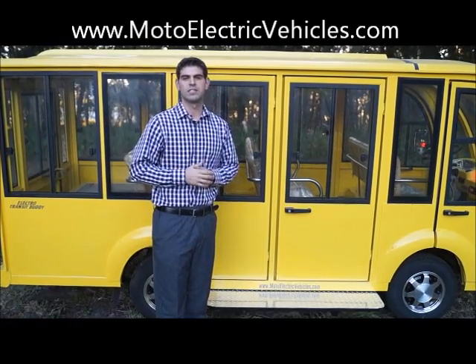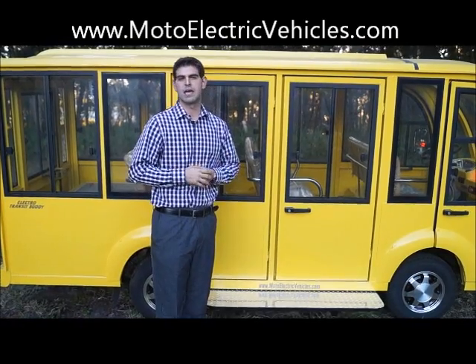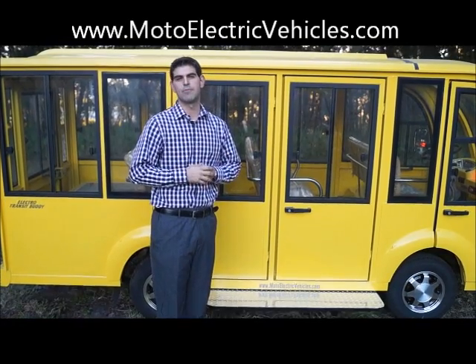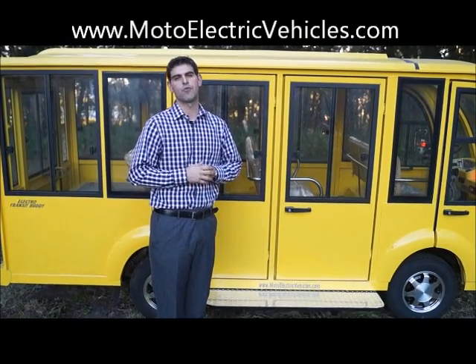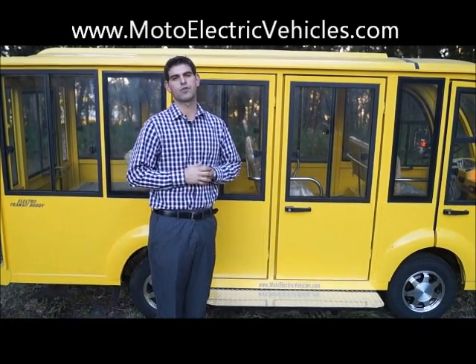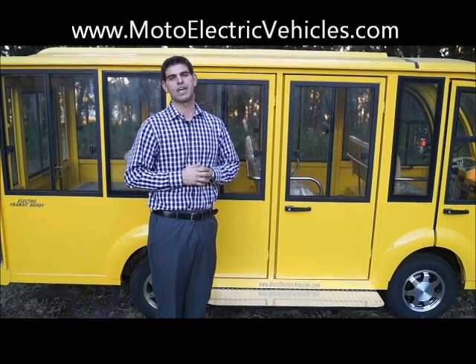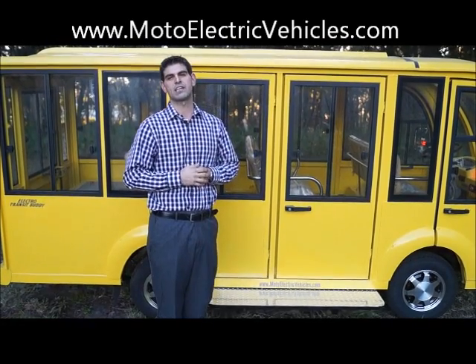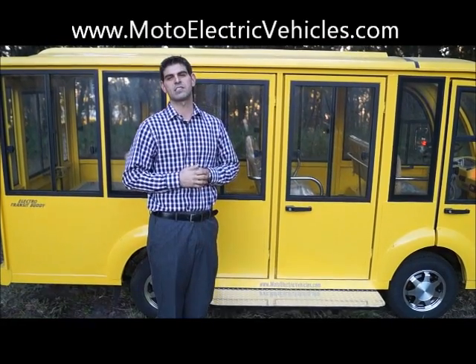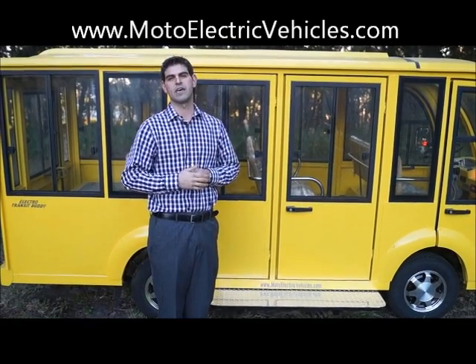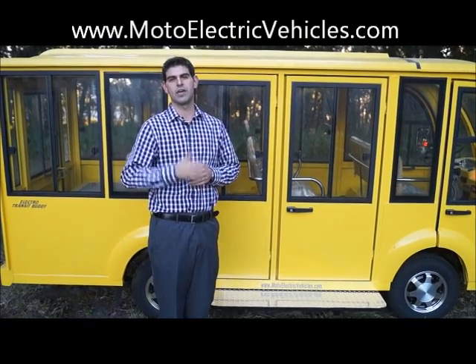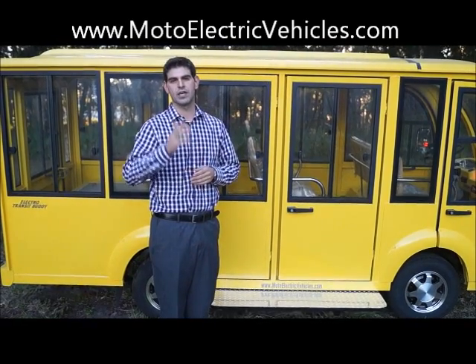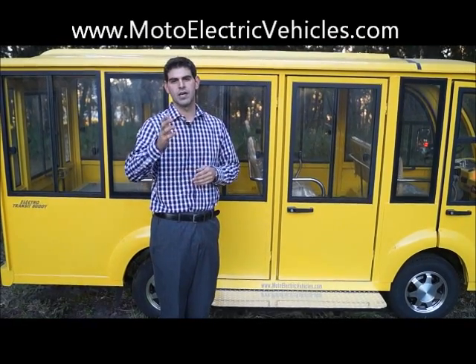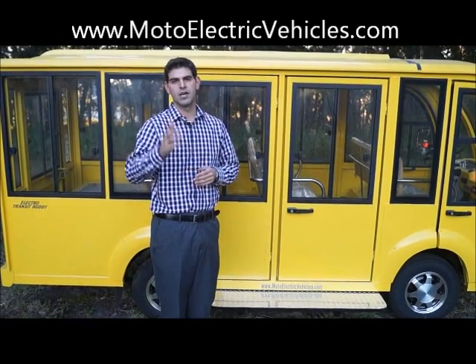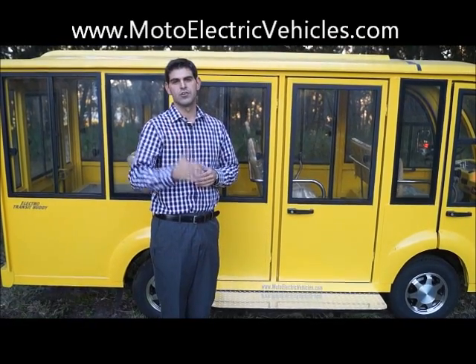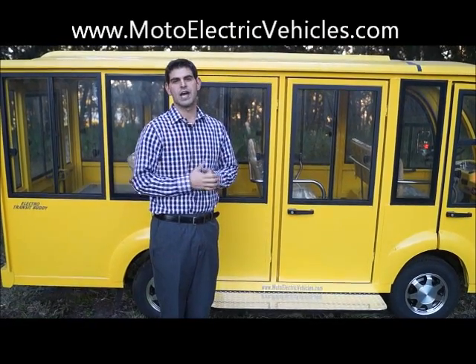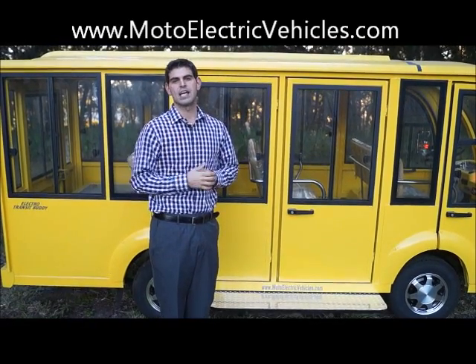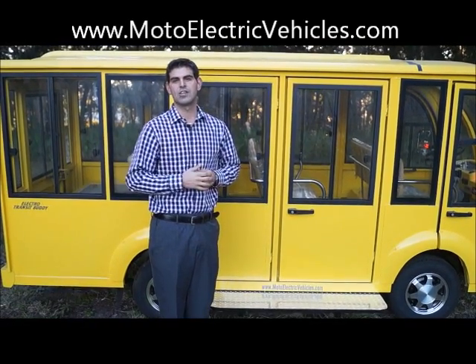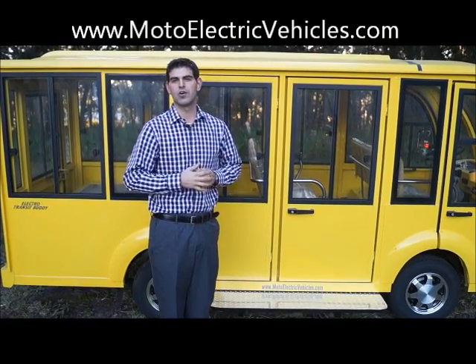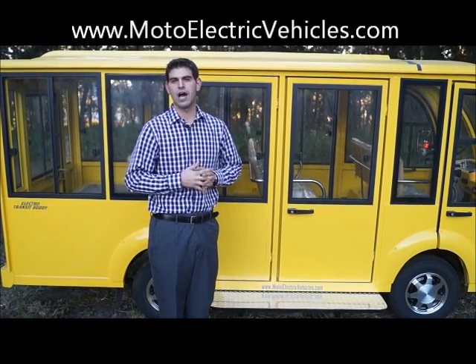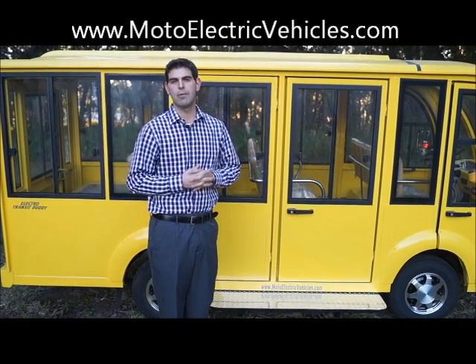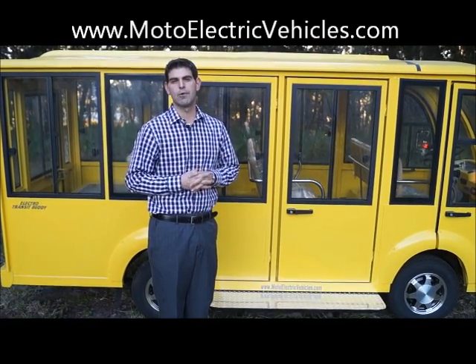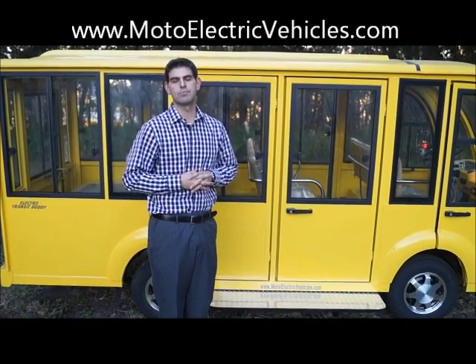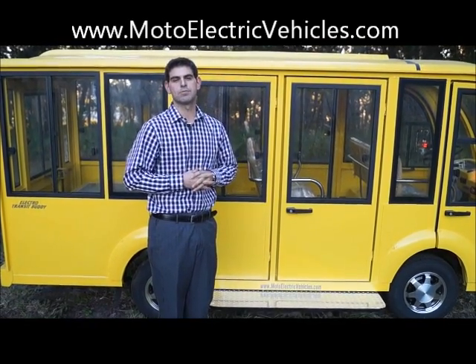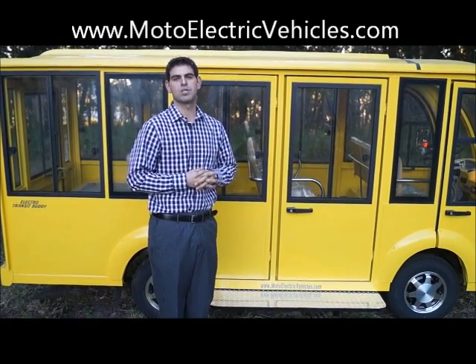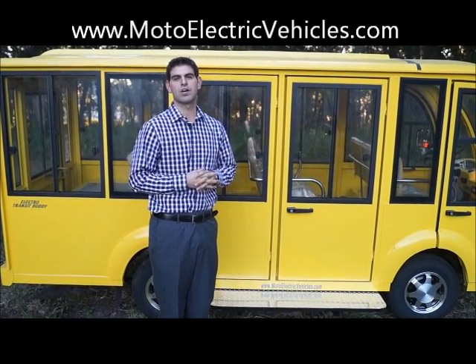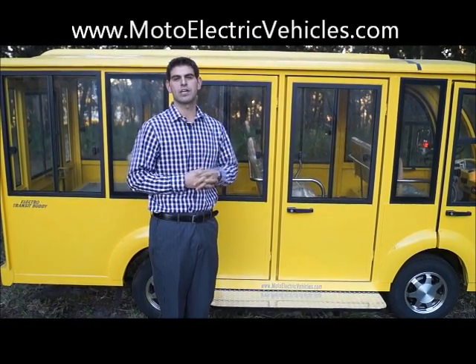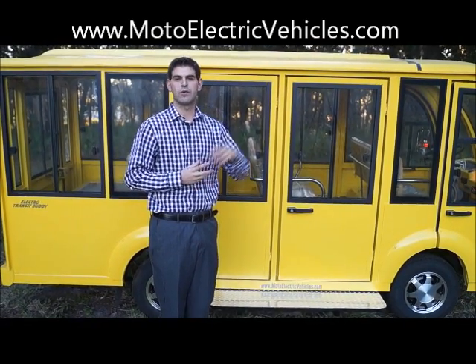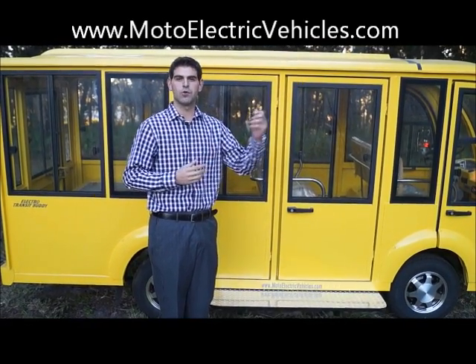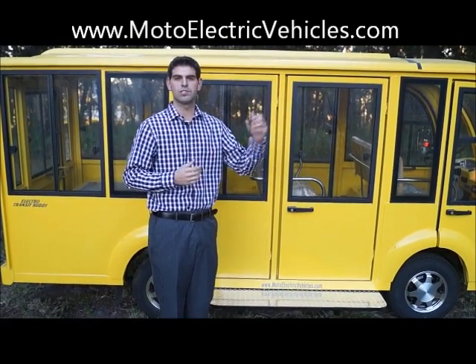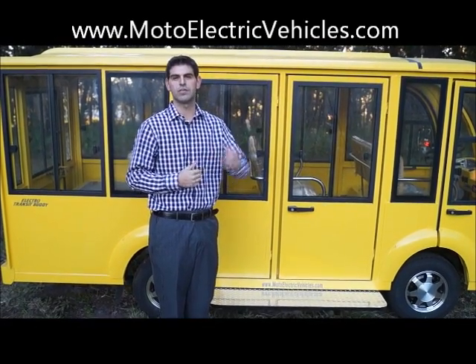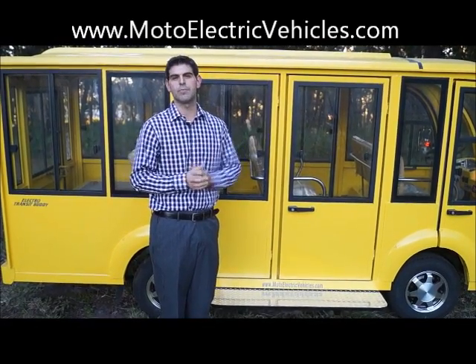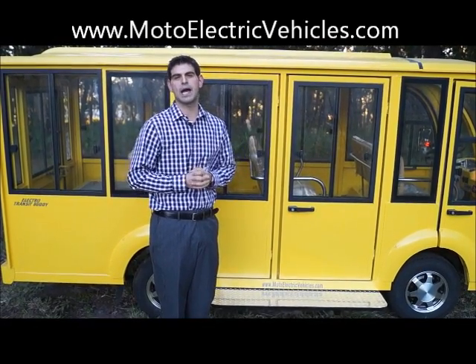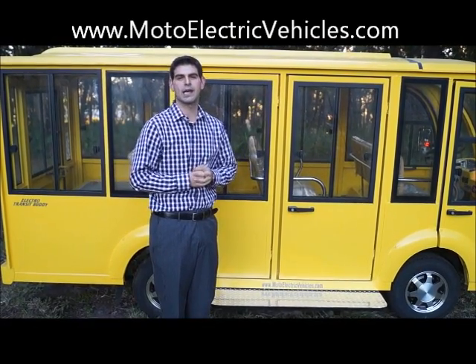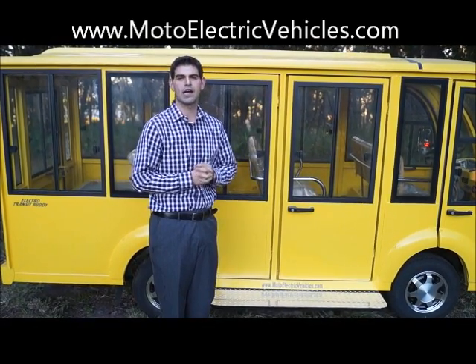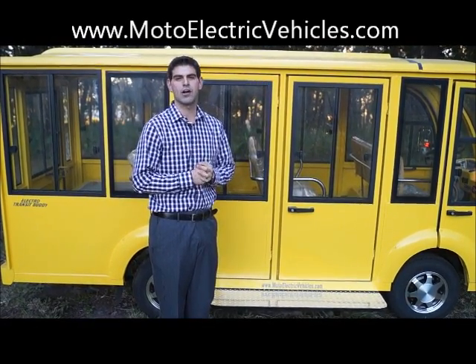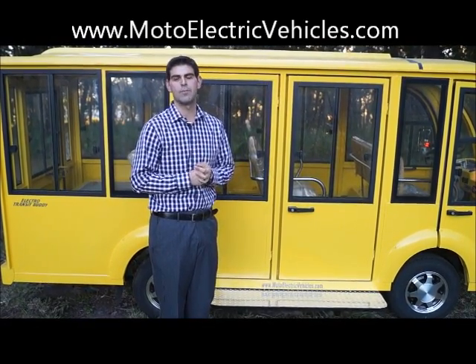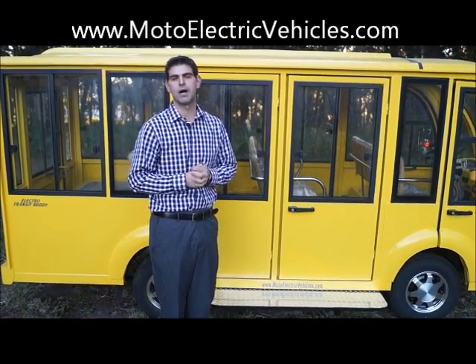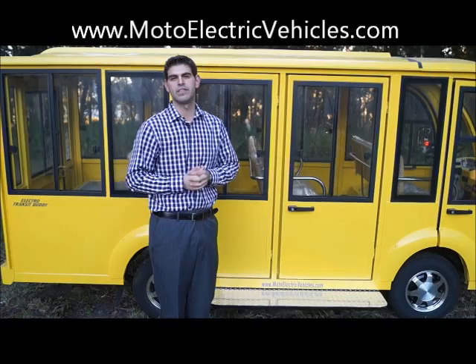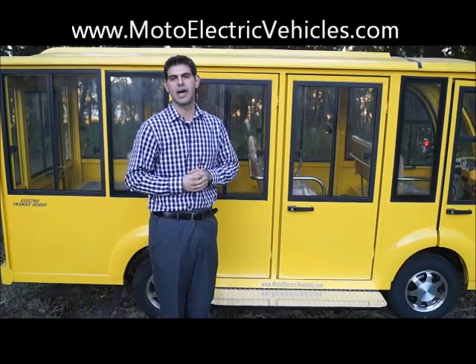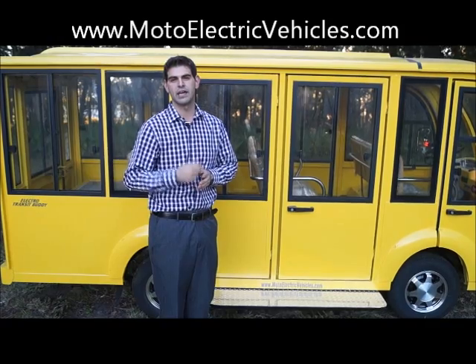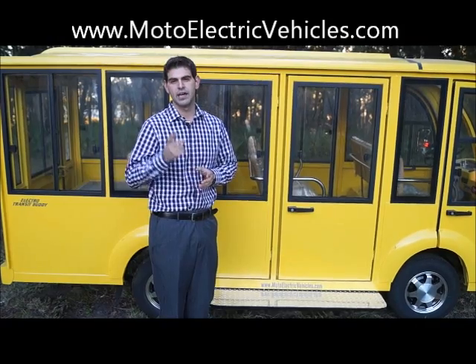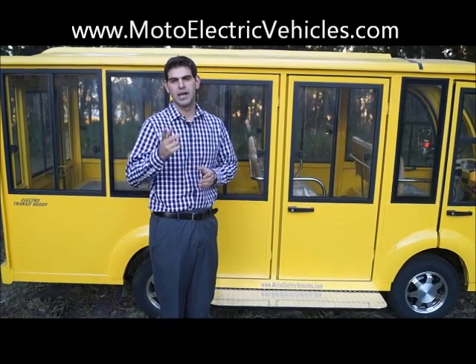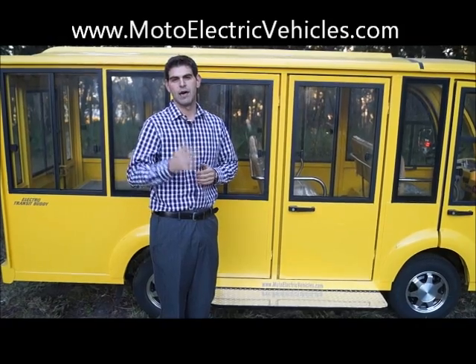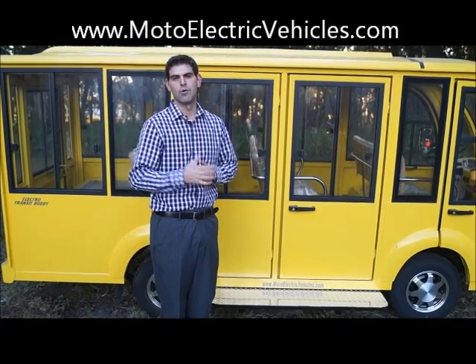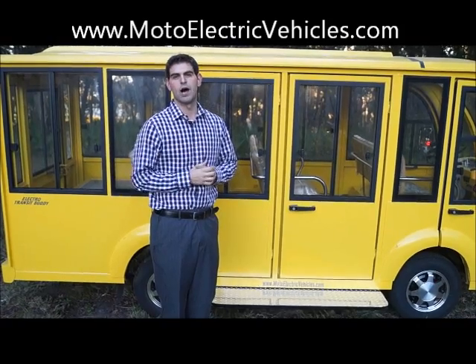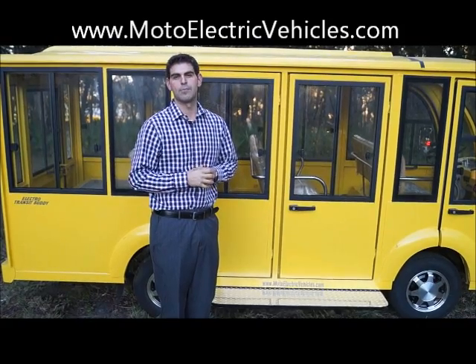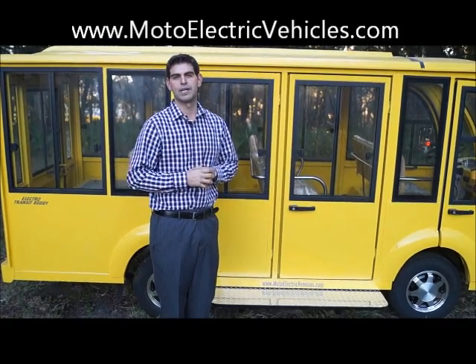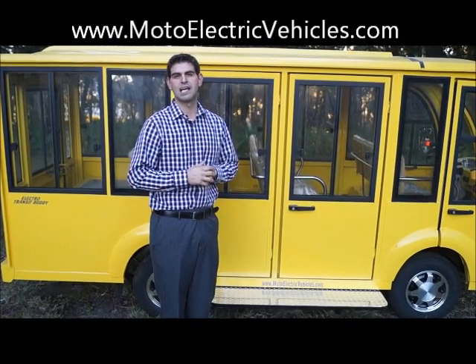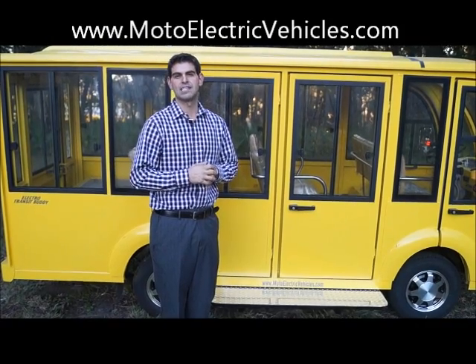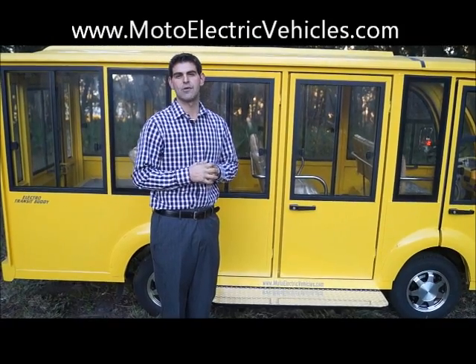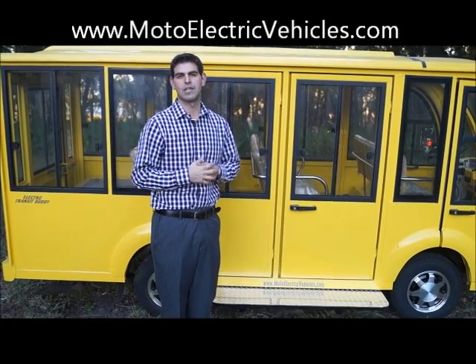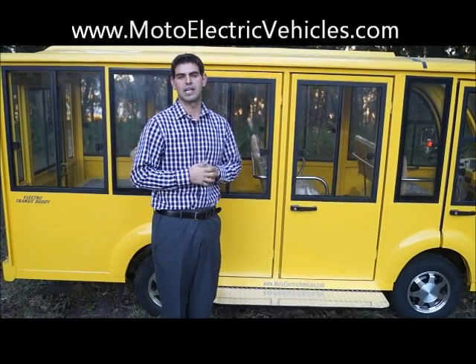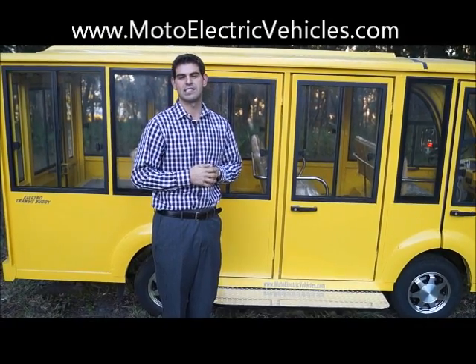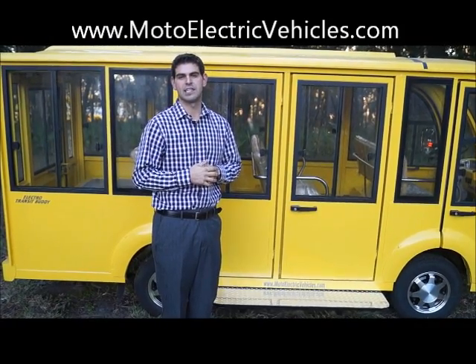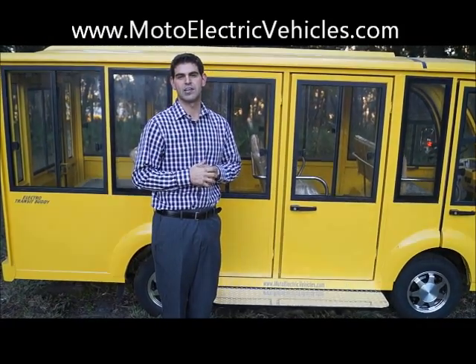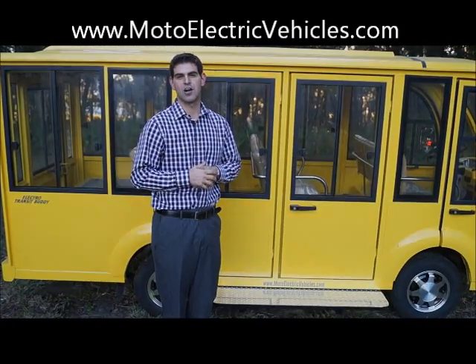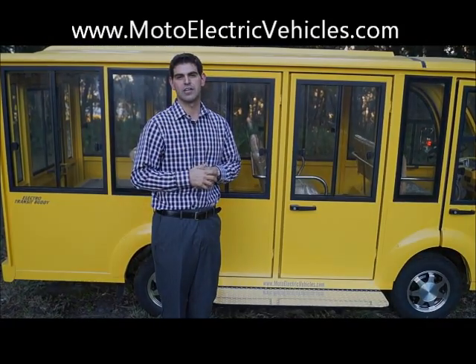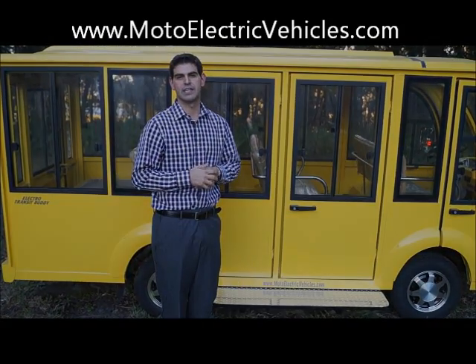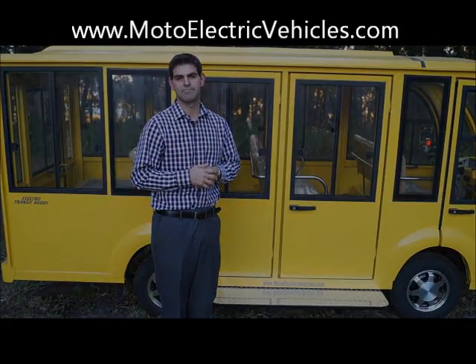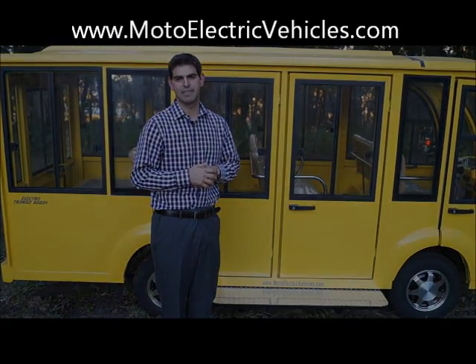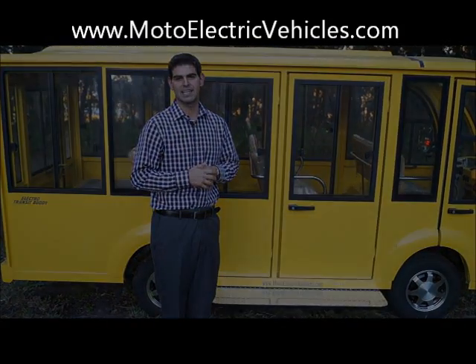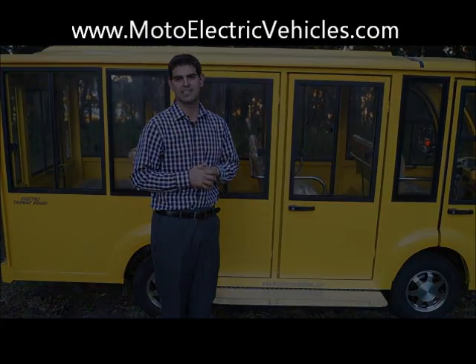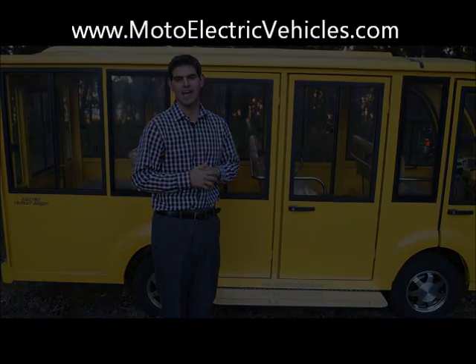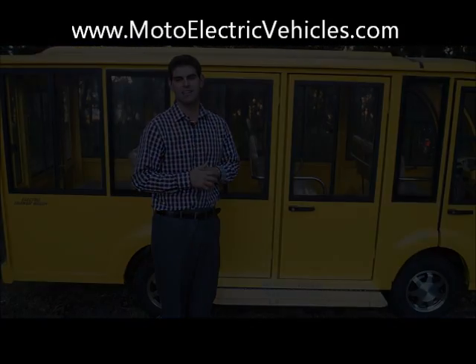It's the day before Thanksgiving, so you guys go gobble up some turkey and we'll see you back here on Monday. We'll help you out with any electric vehicle need. Thanks, guys.